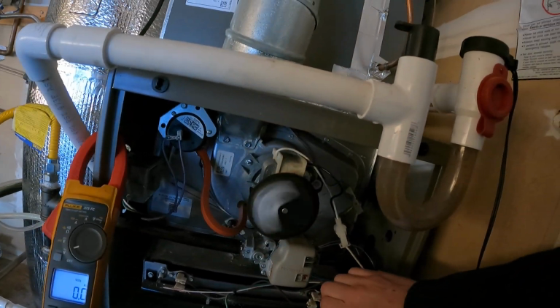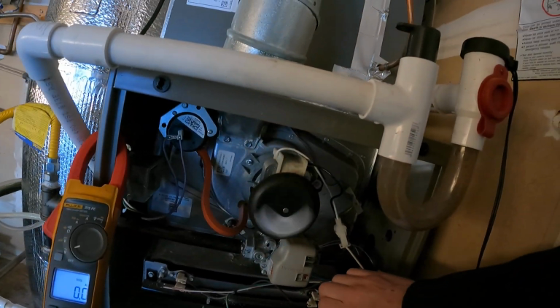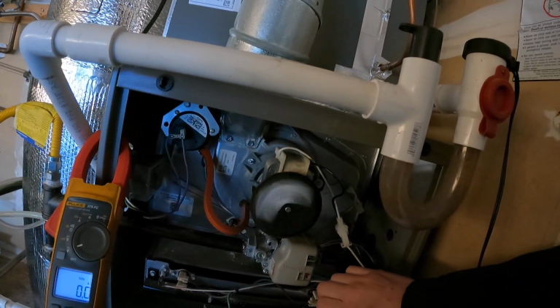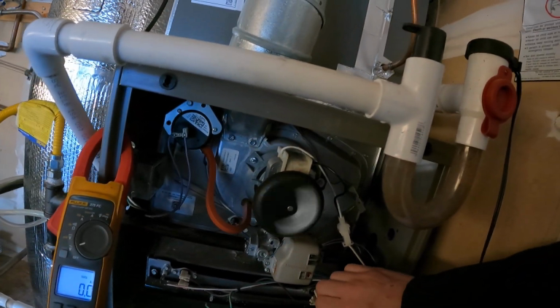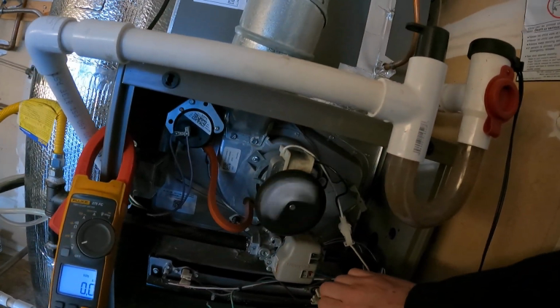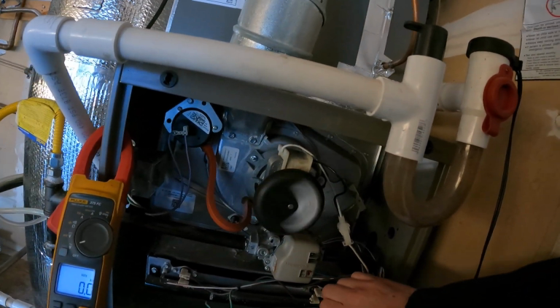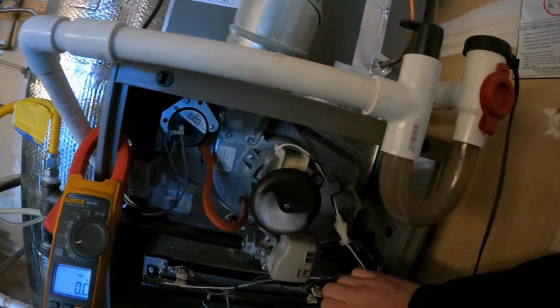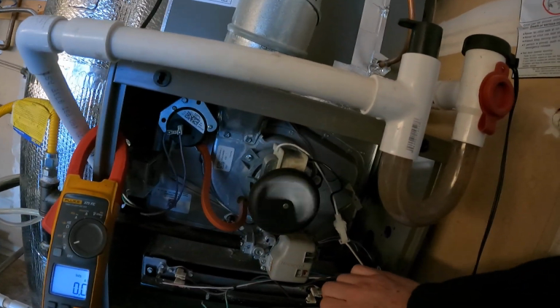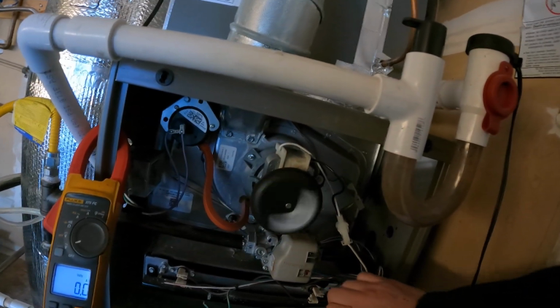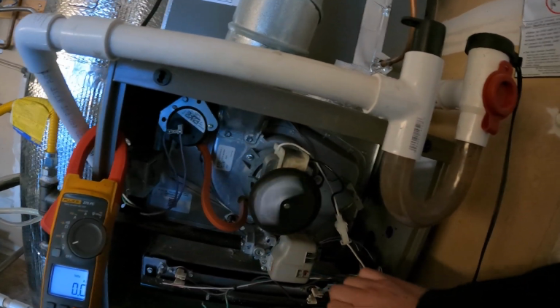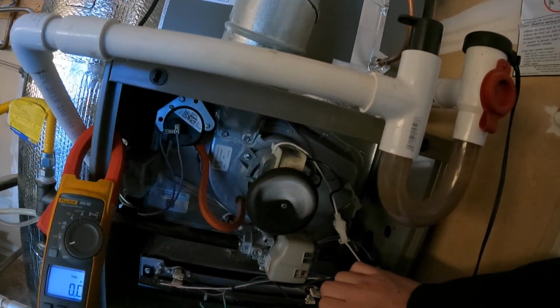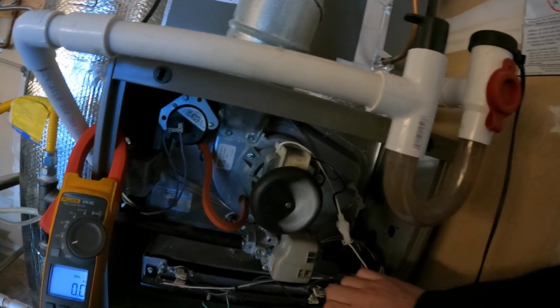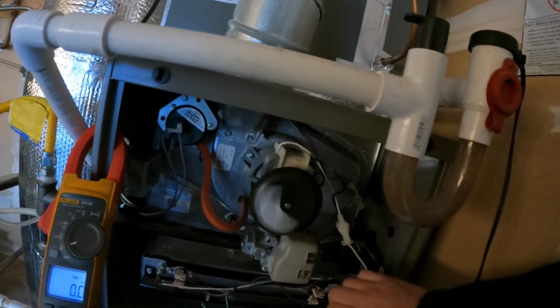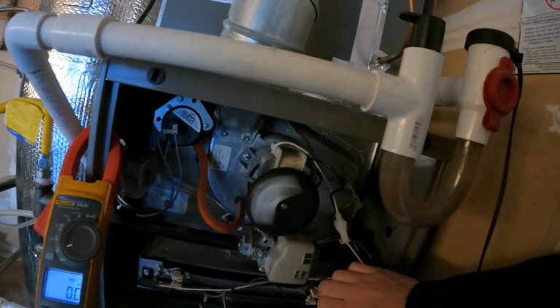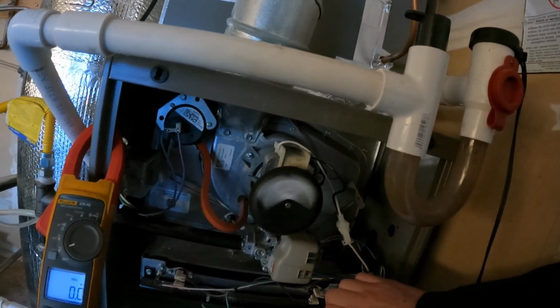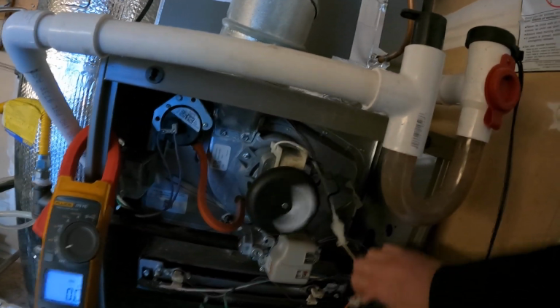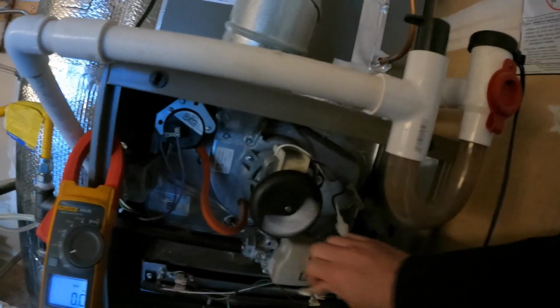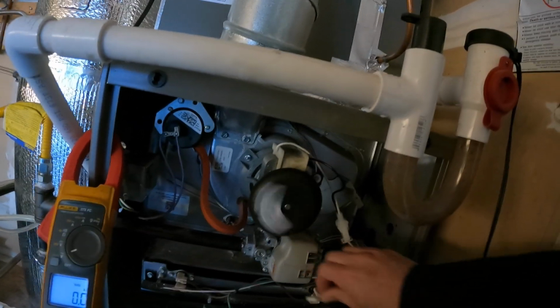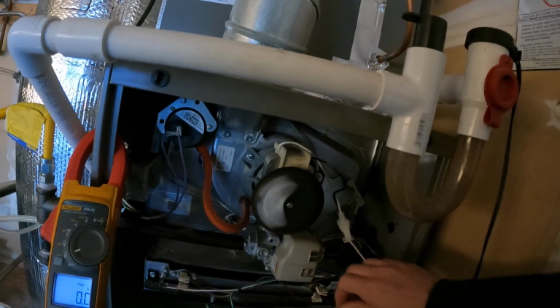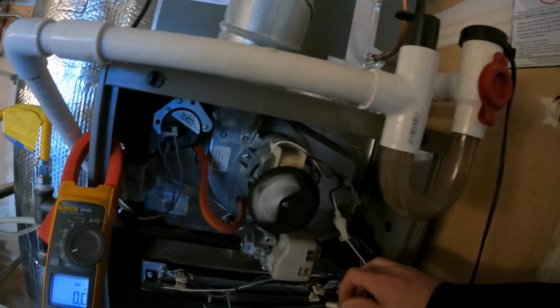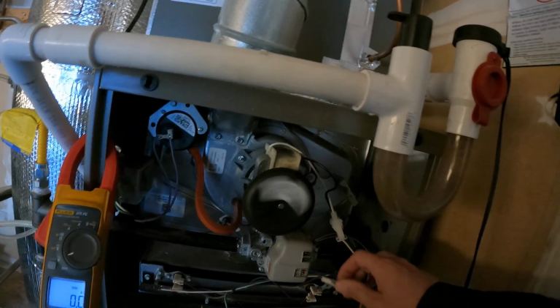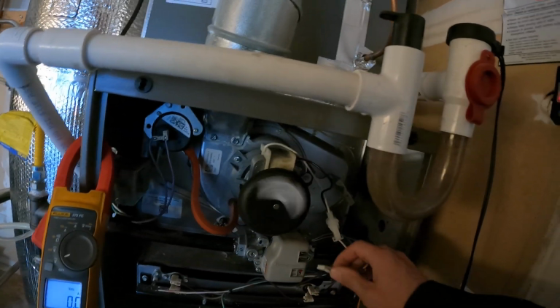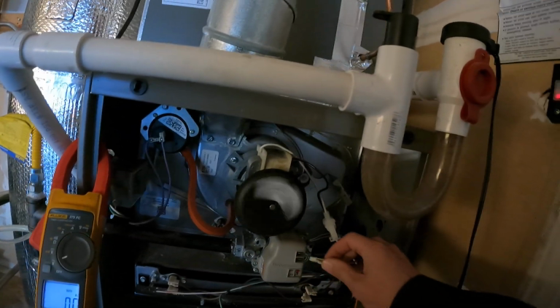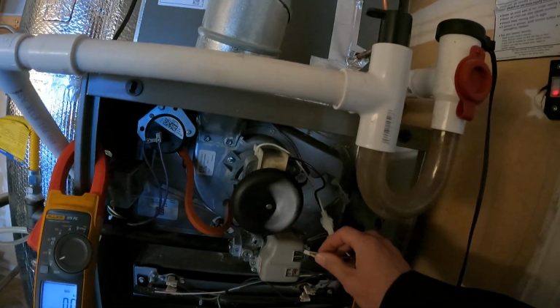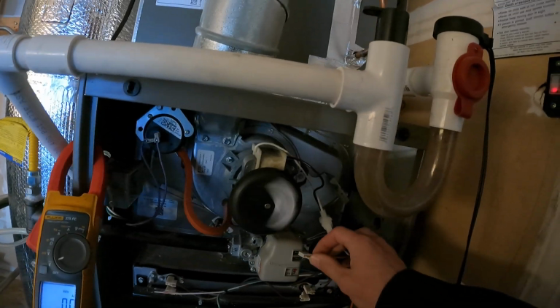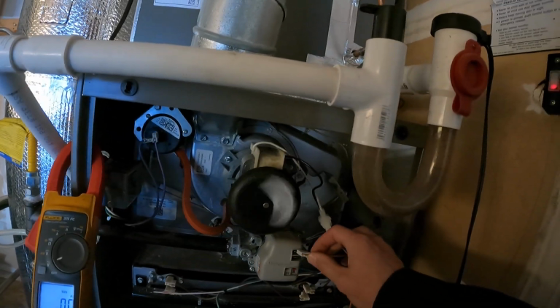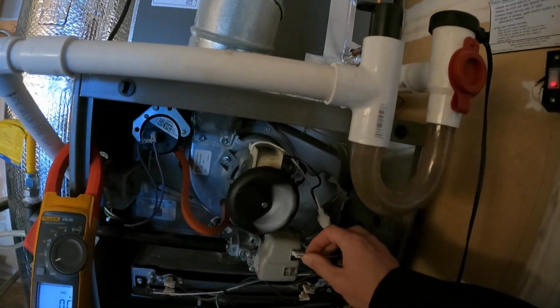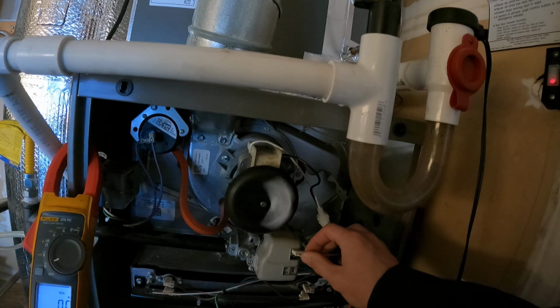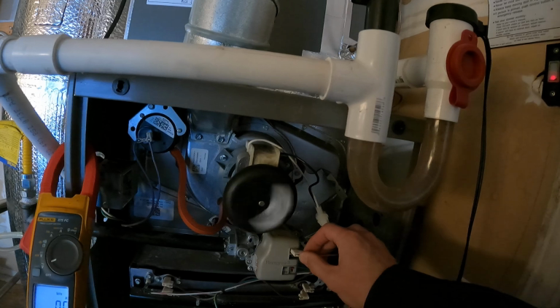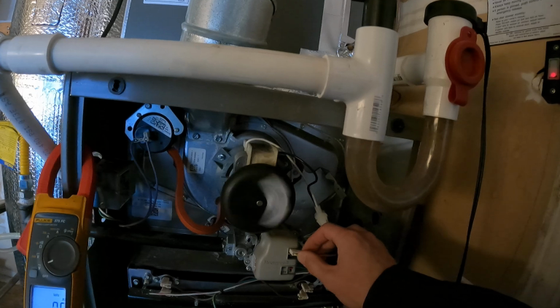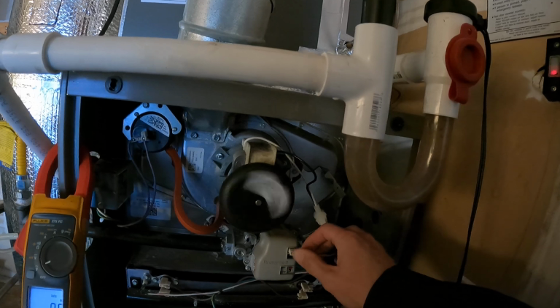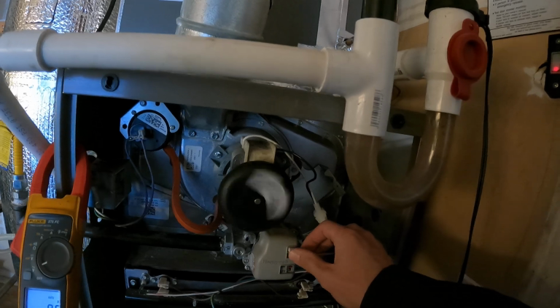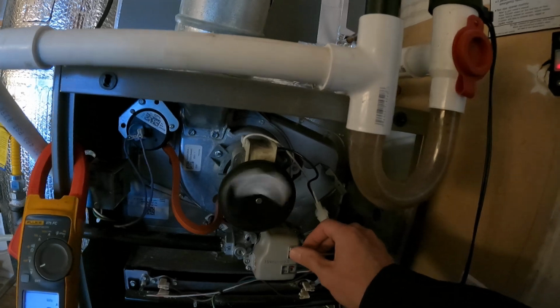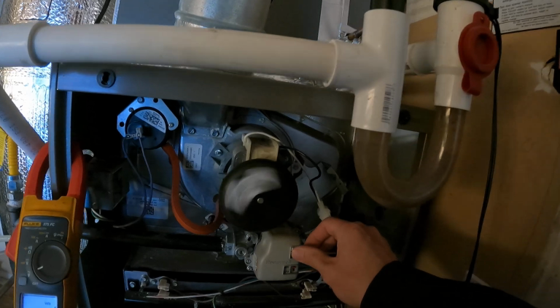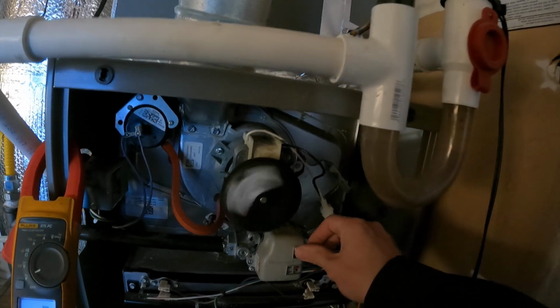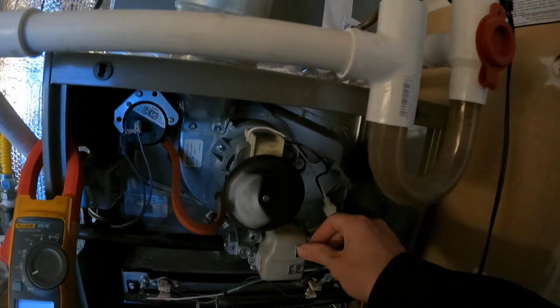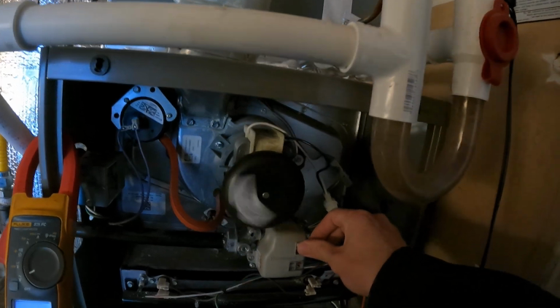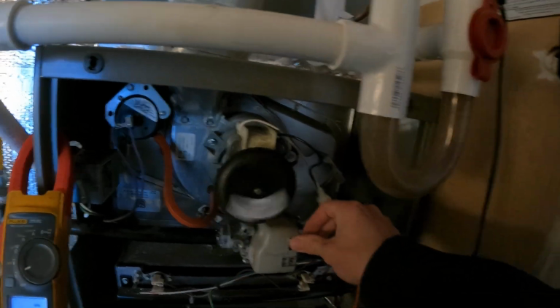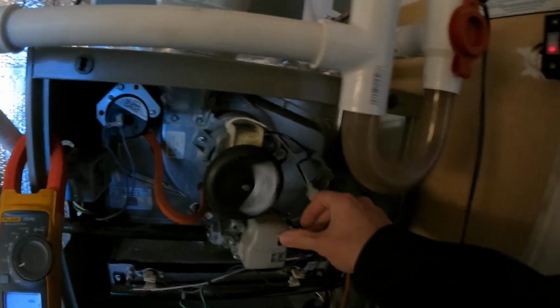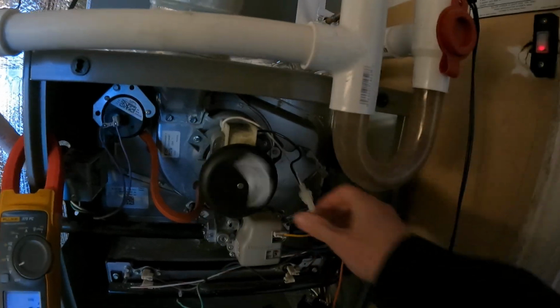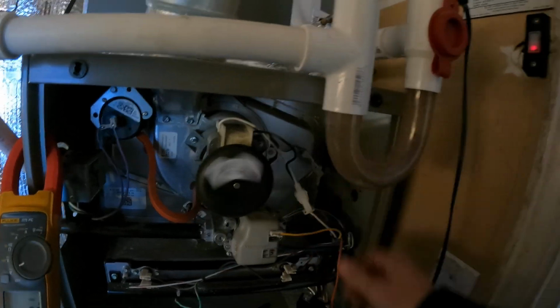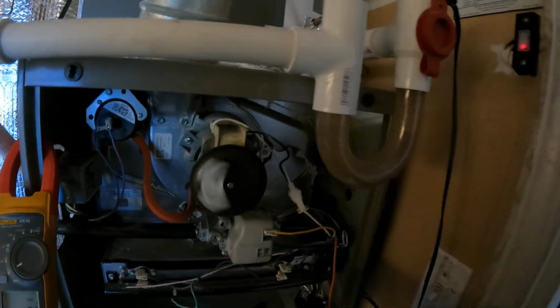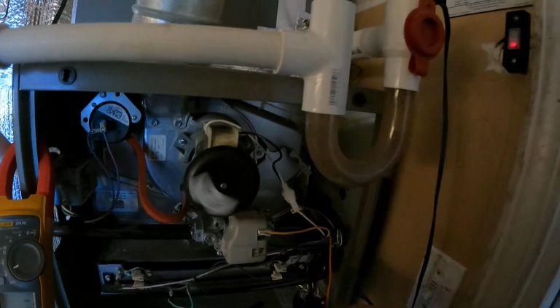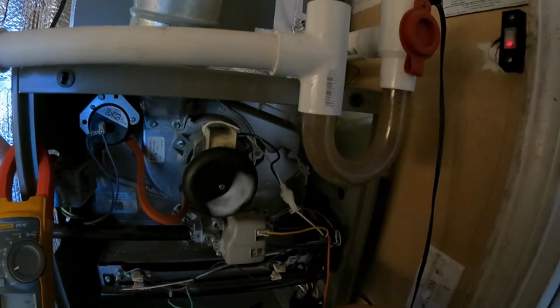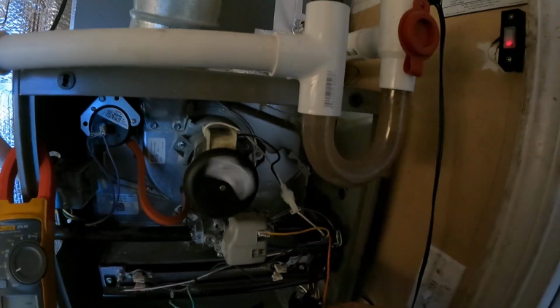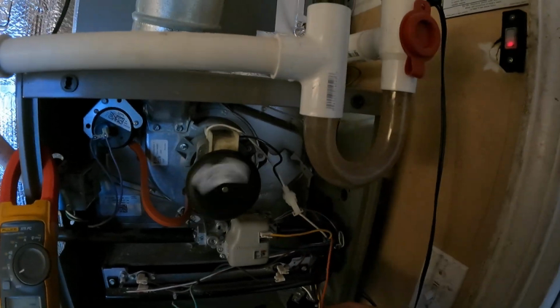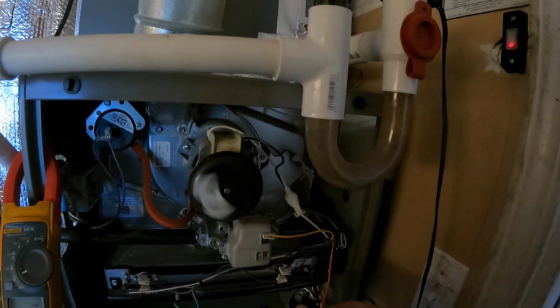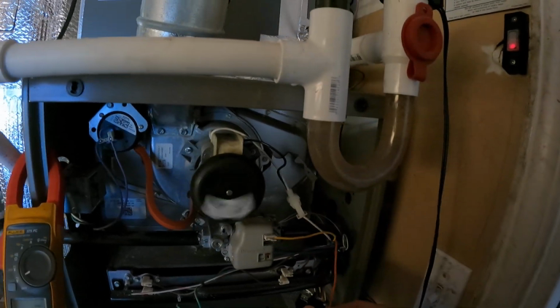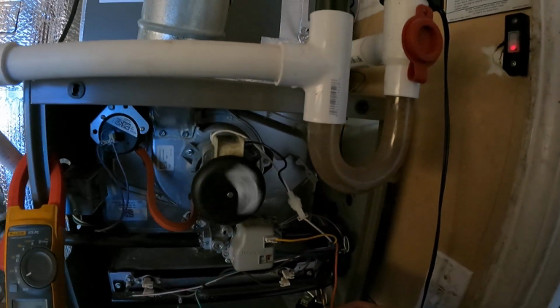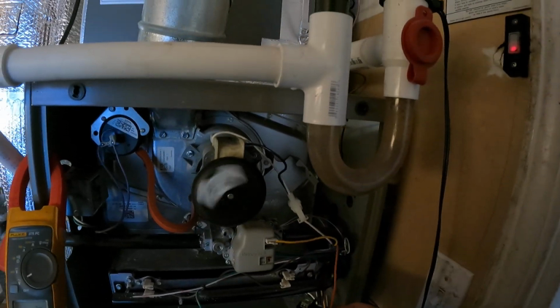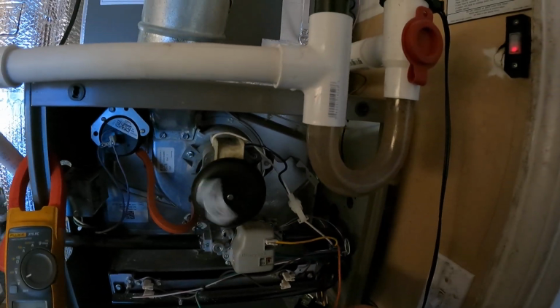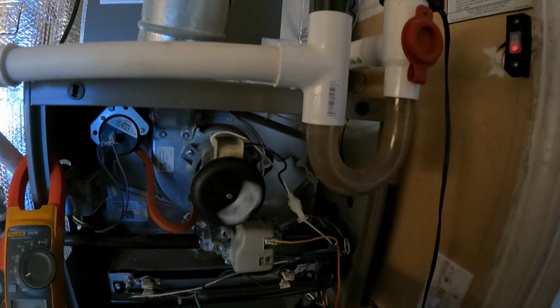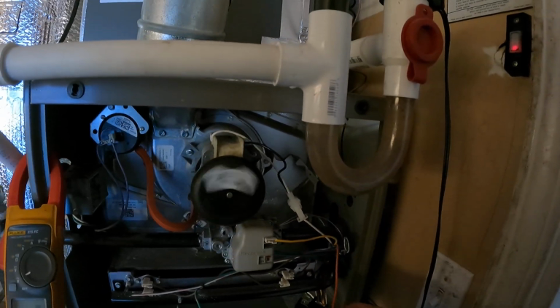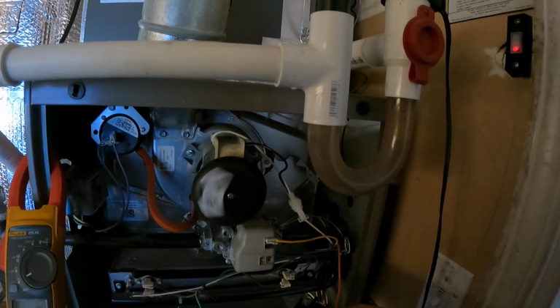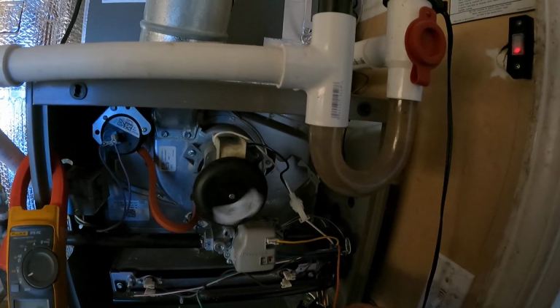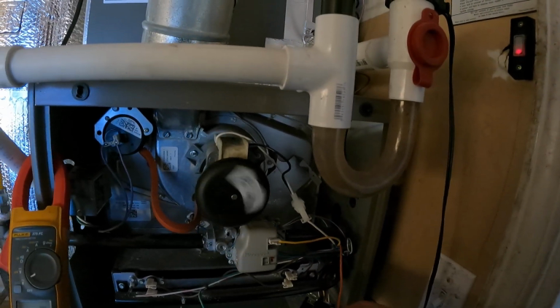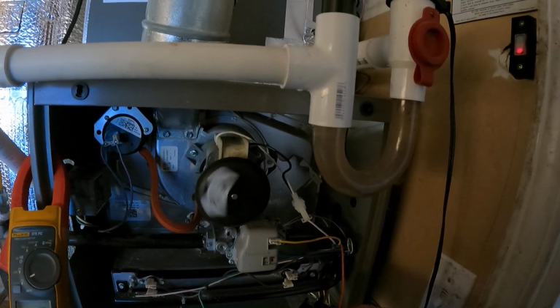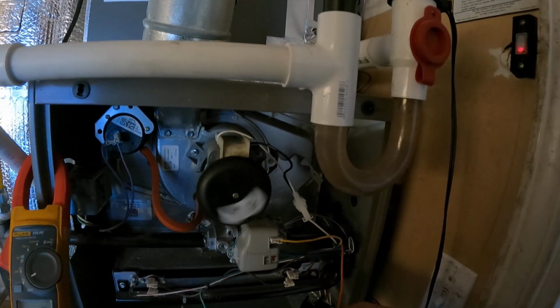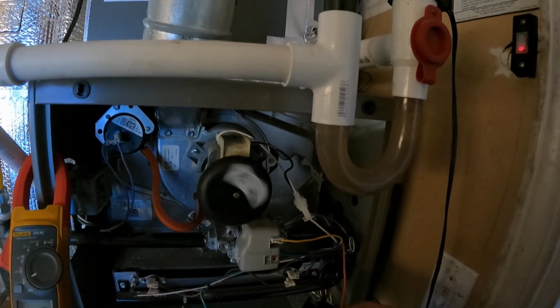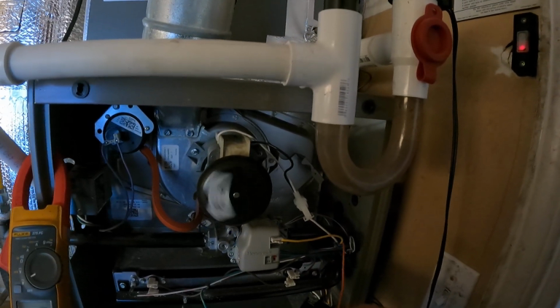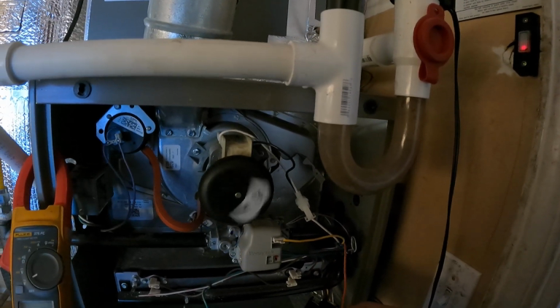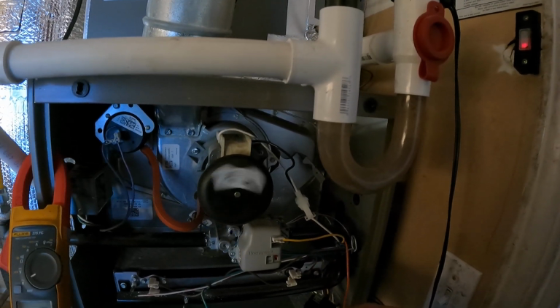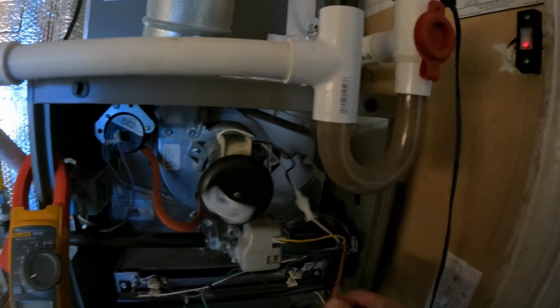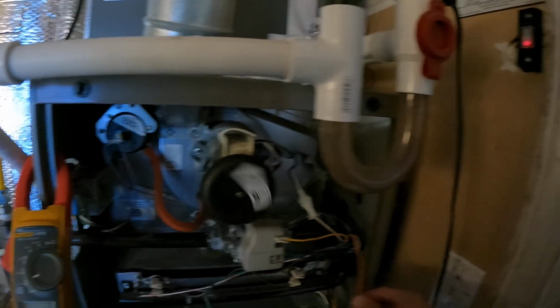A contactor is a super simple switch, just like a gas valve — it opens and closes. That's pretty much it.